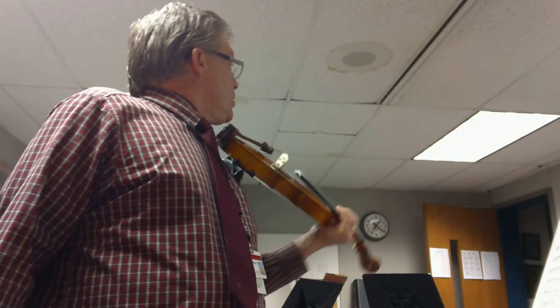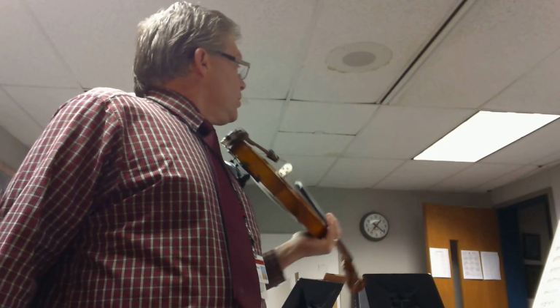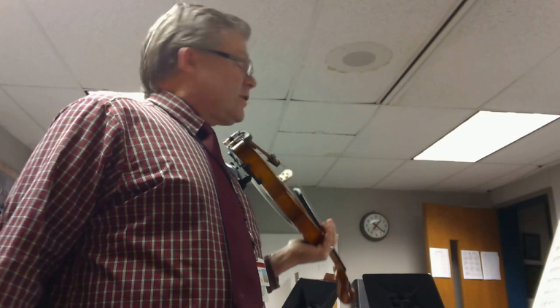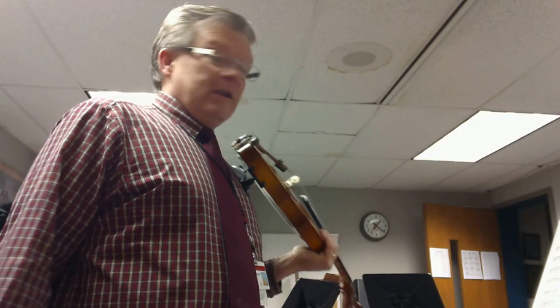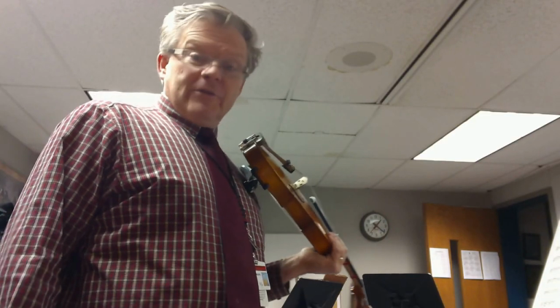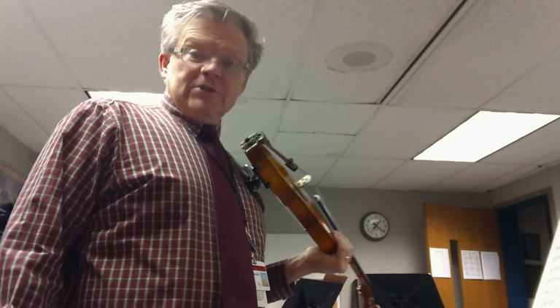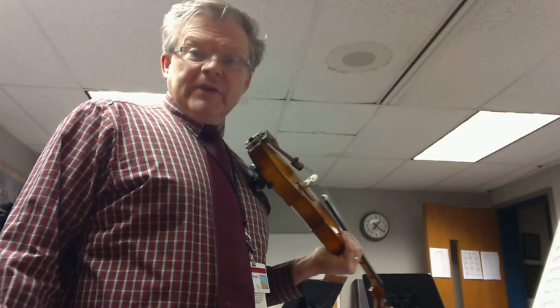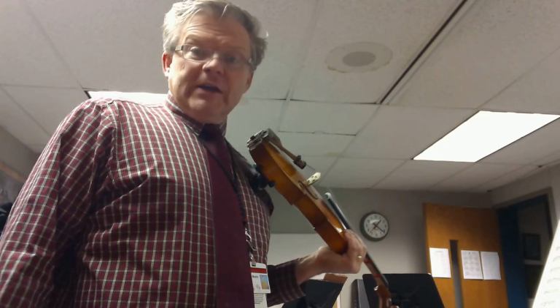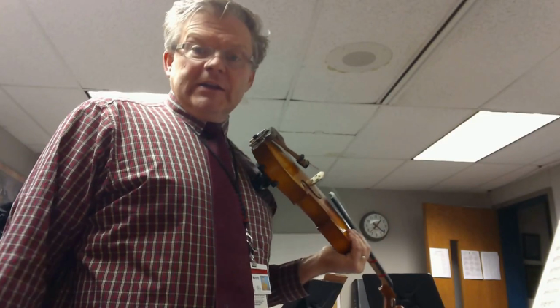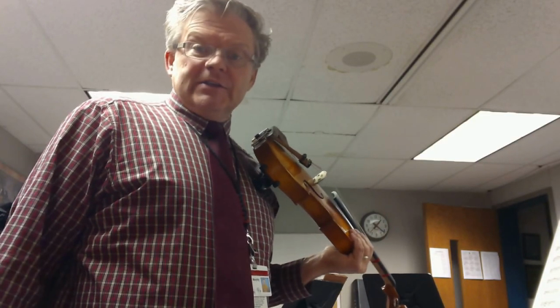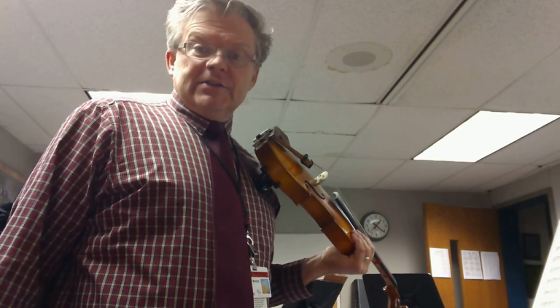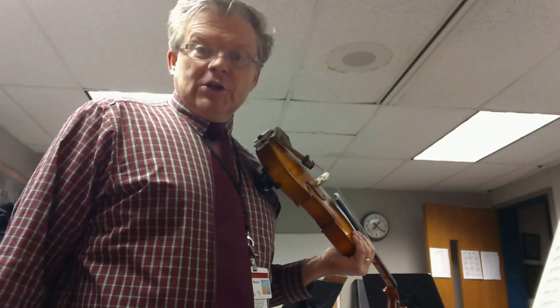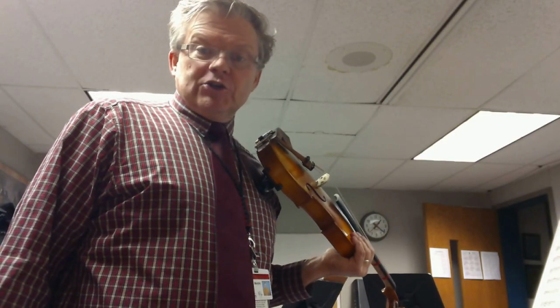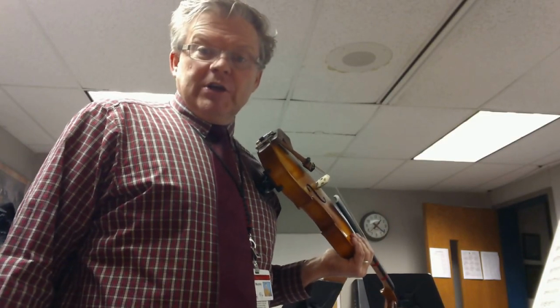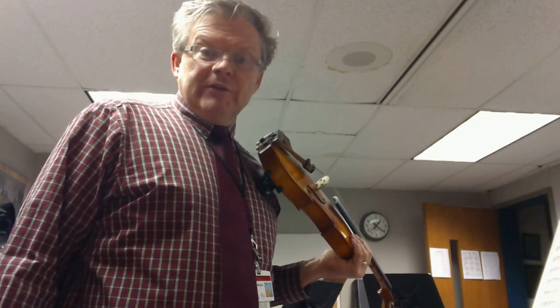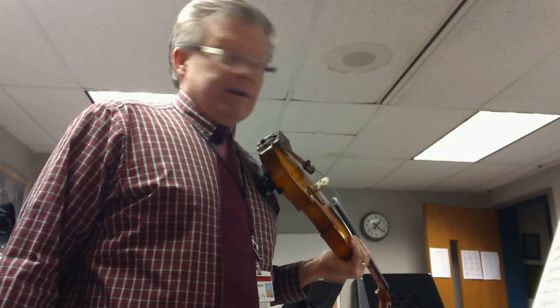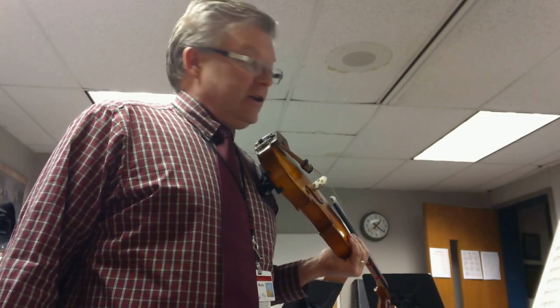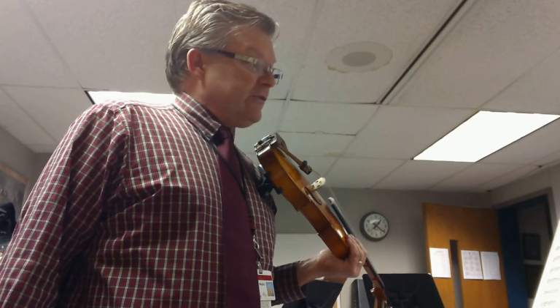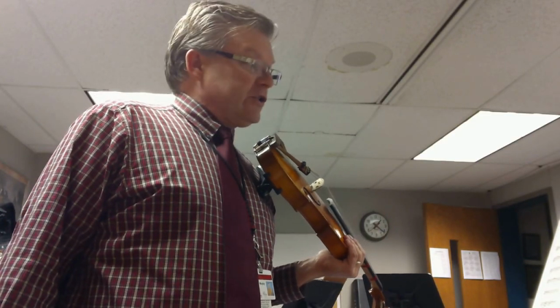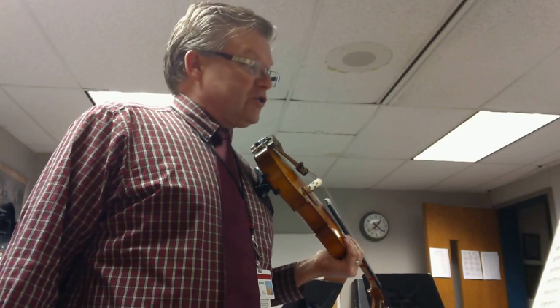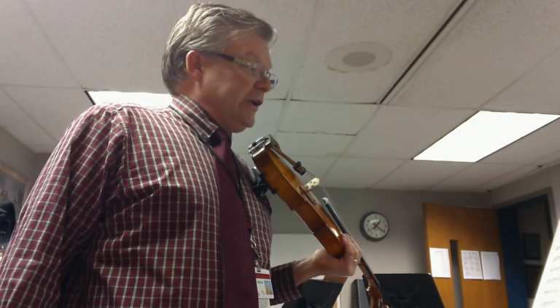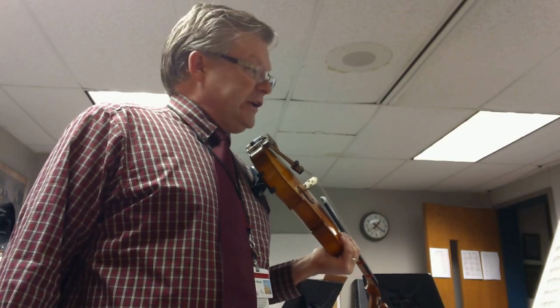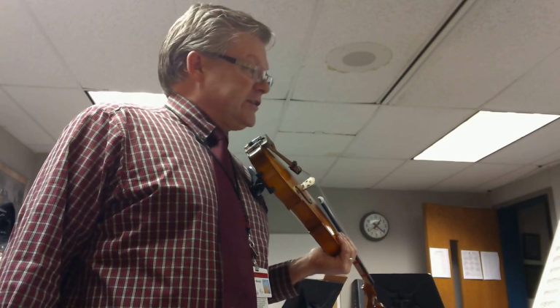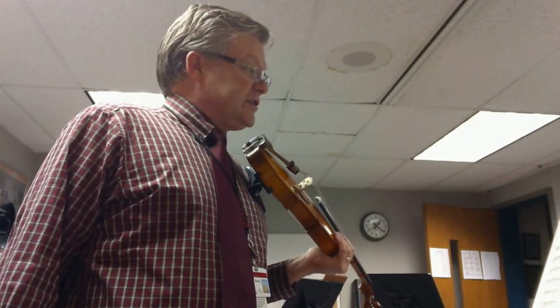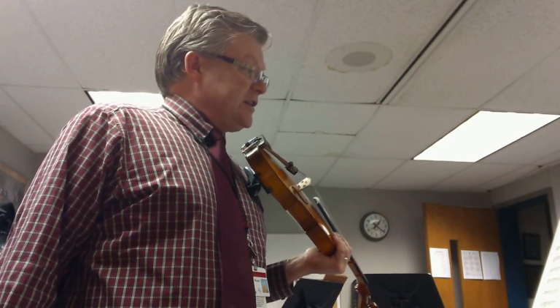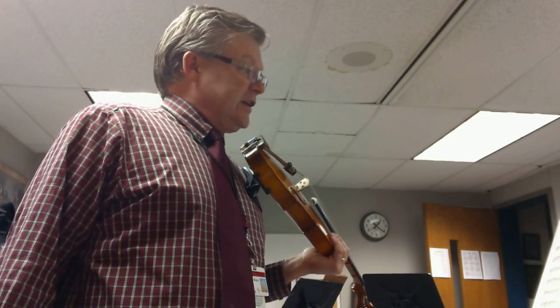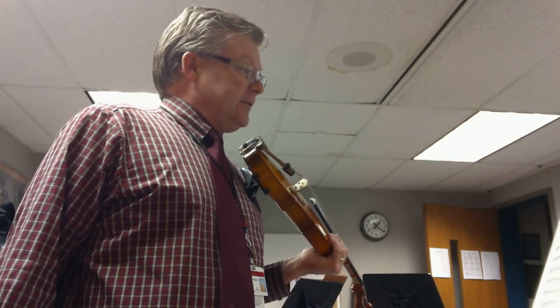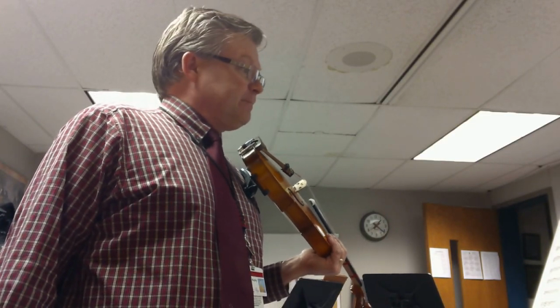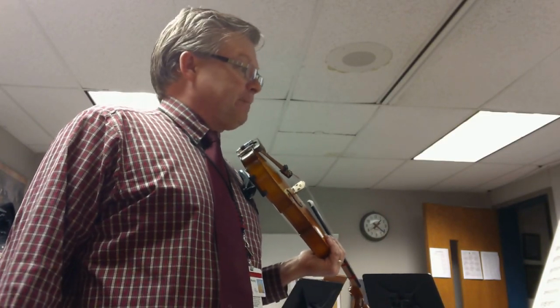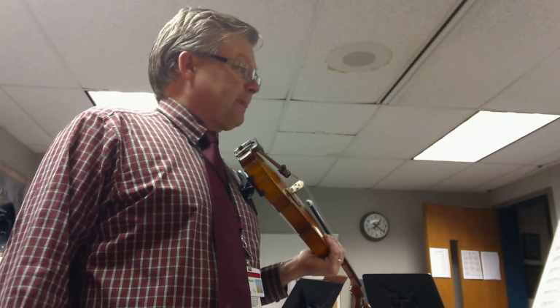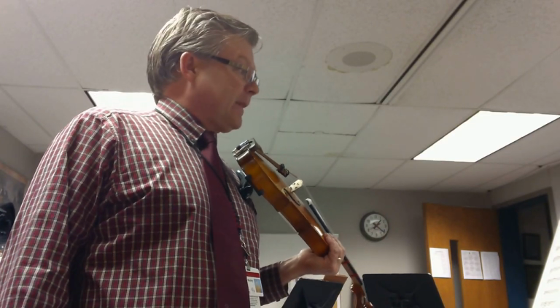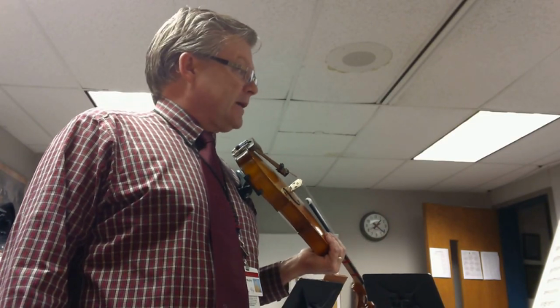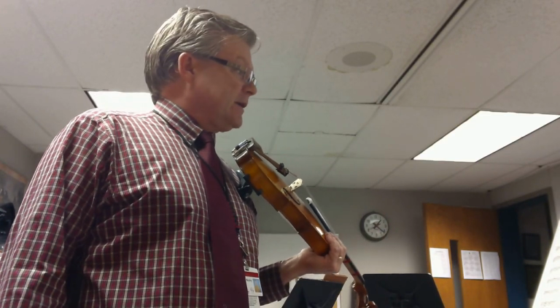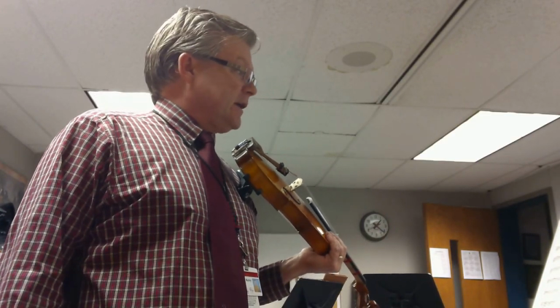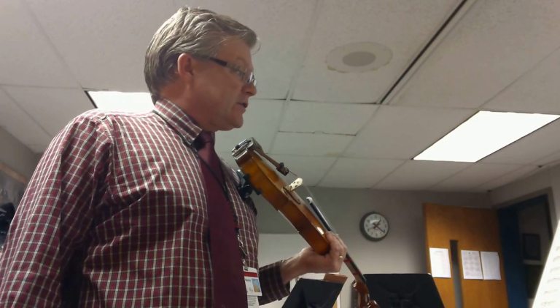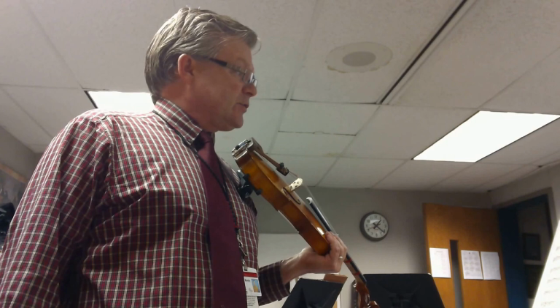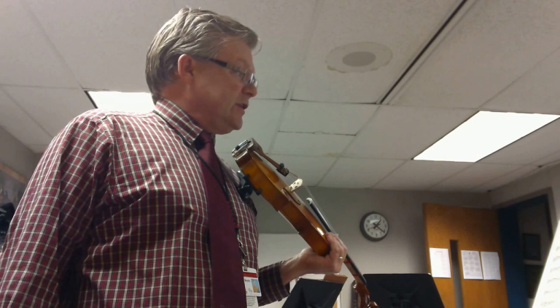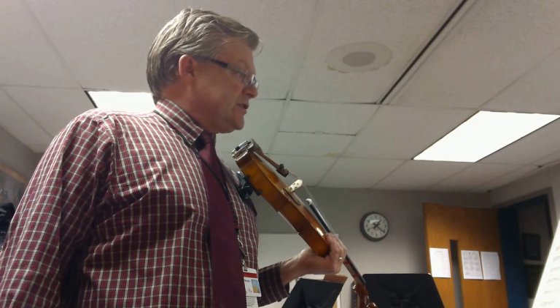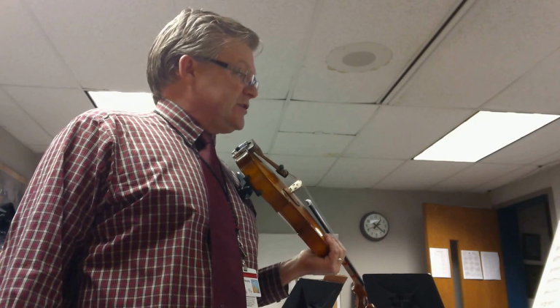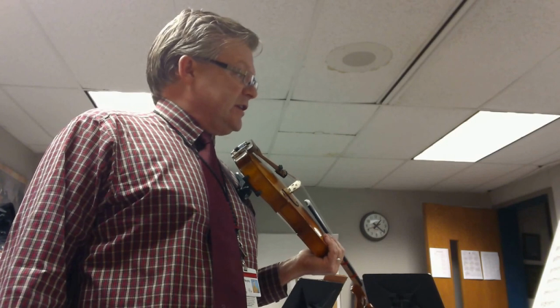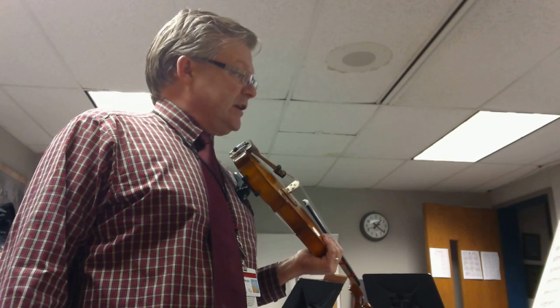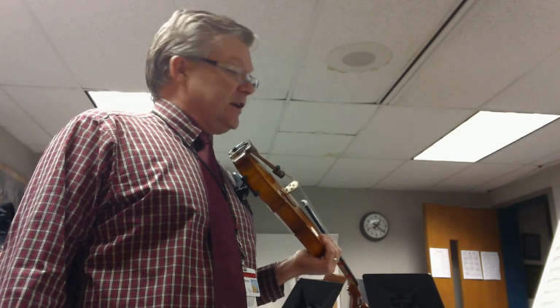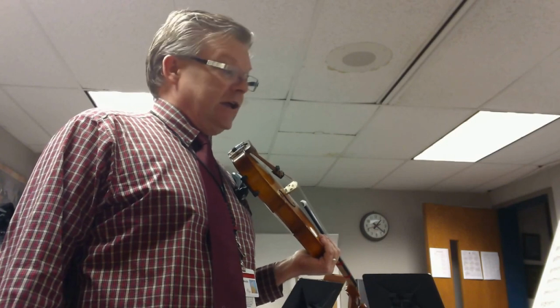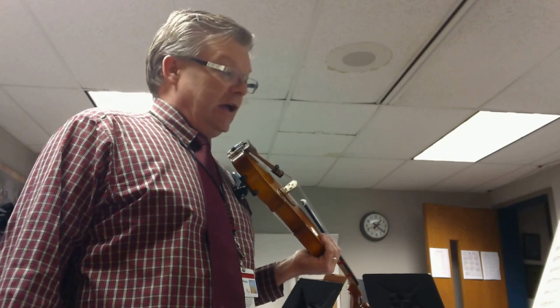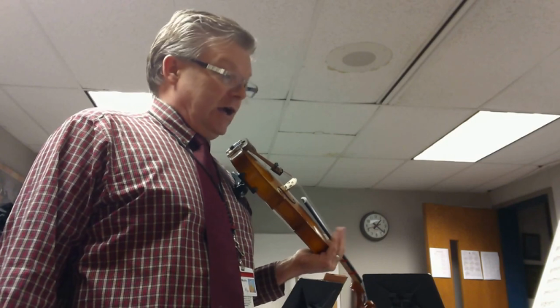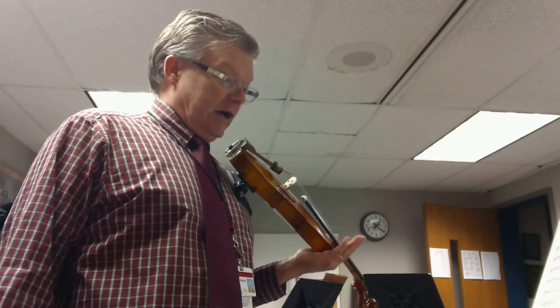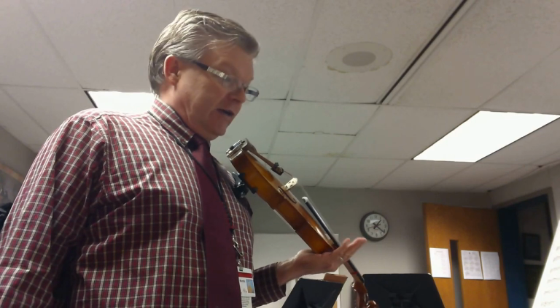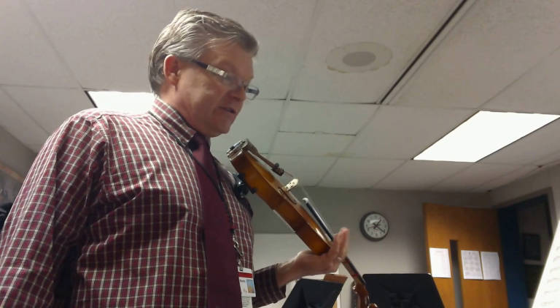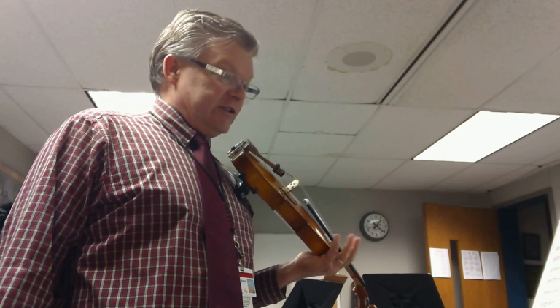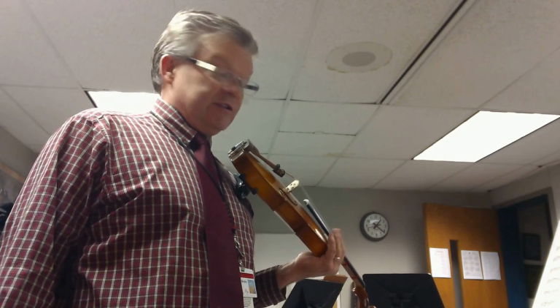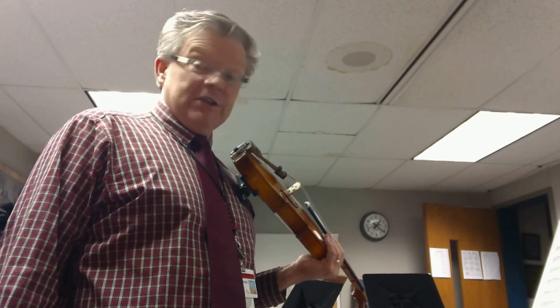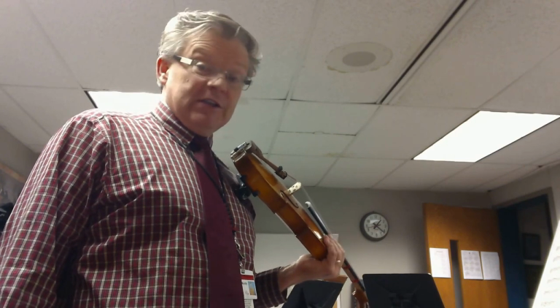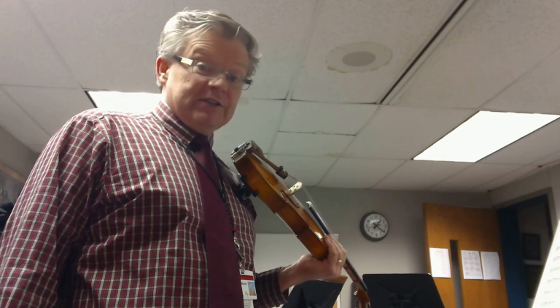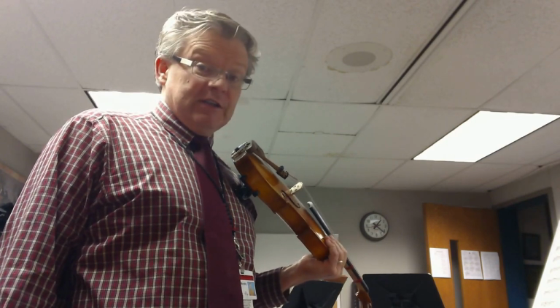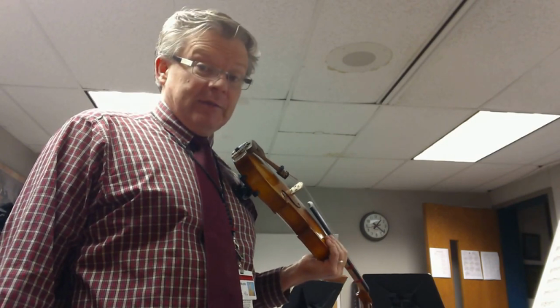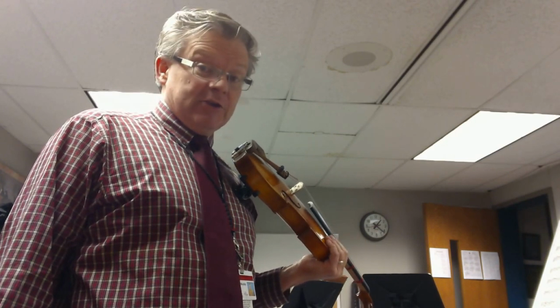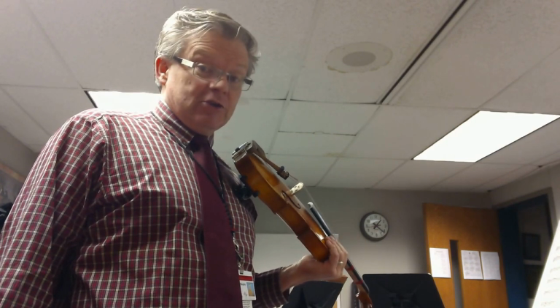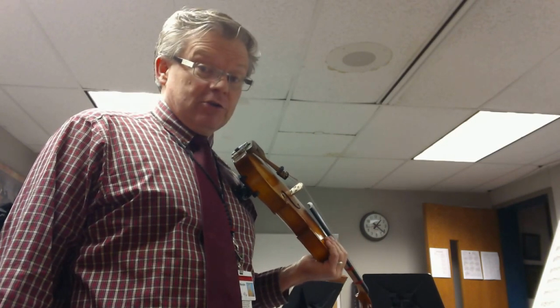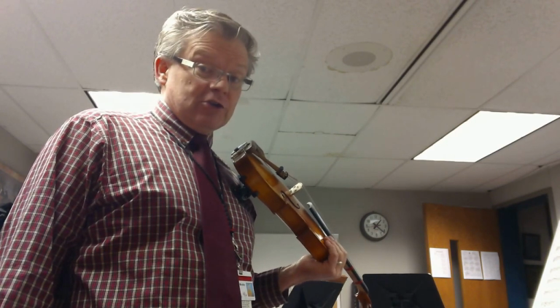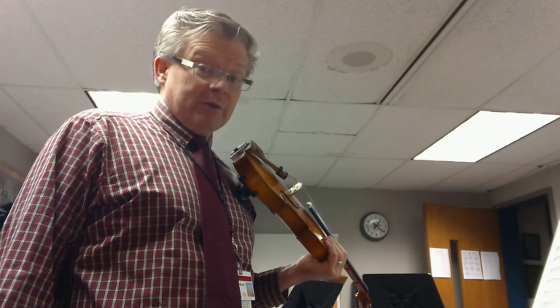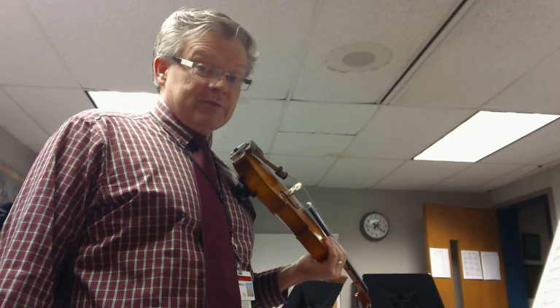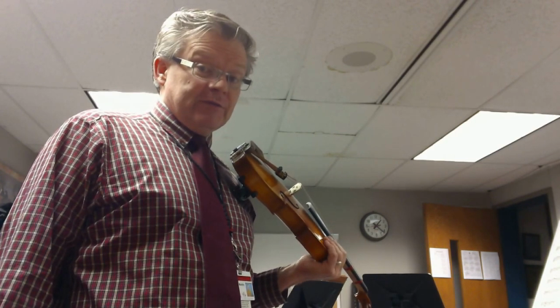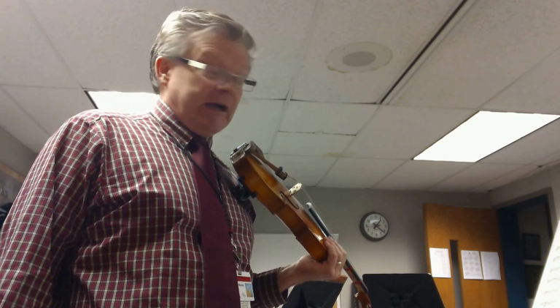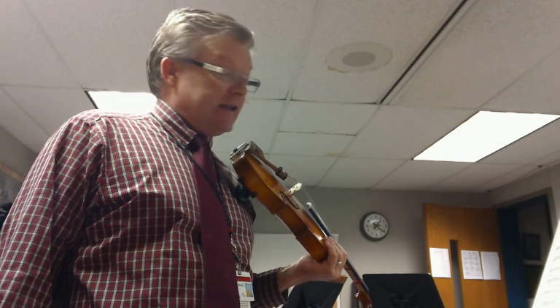This is our training video for Sweet in C. Sweet in C, obviously, is in the key of C major — no sharps and flats.